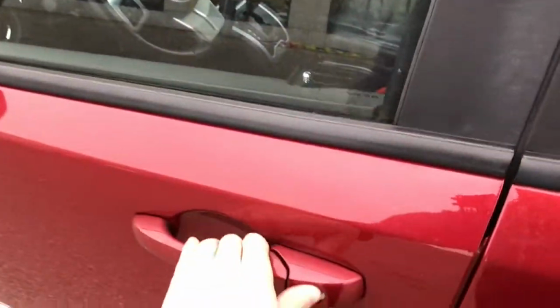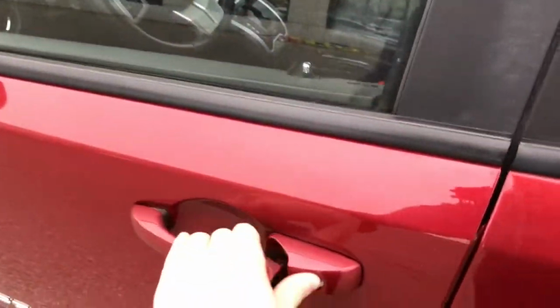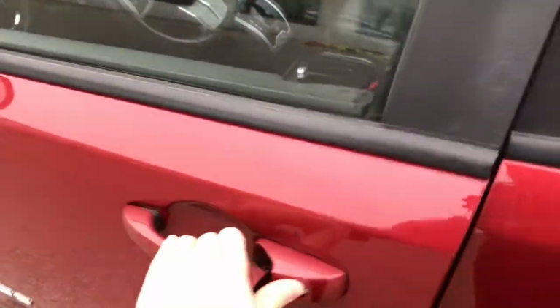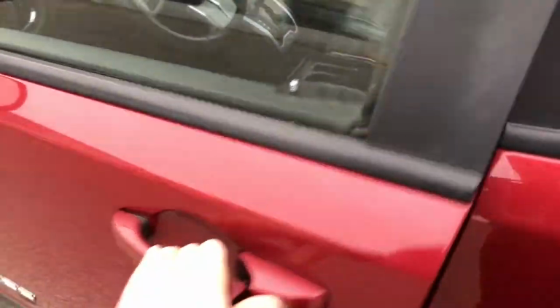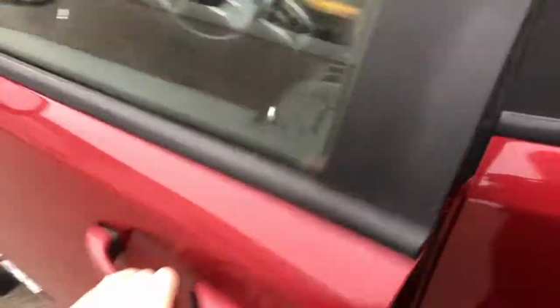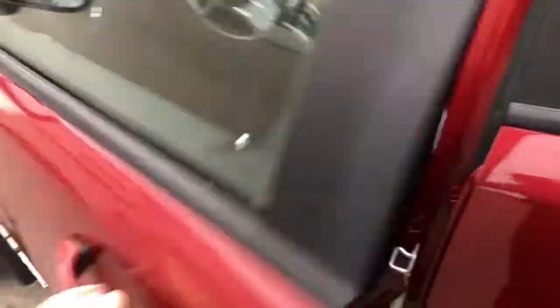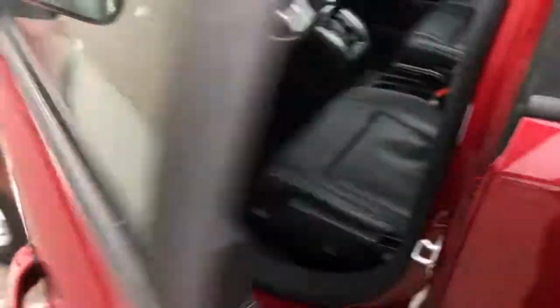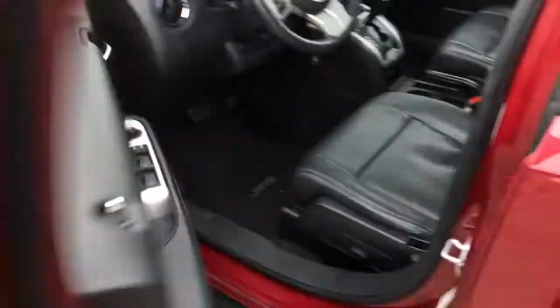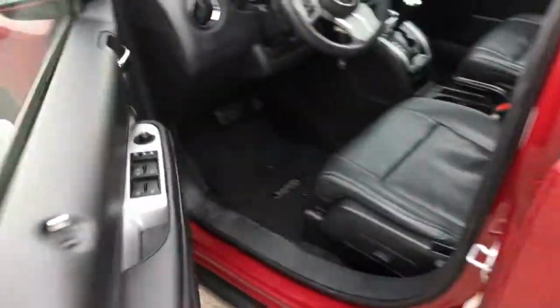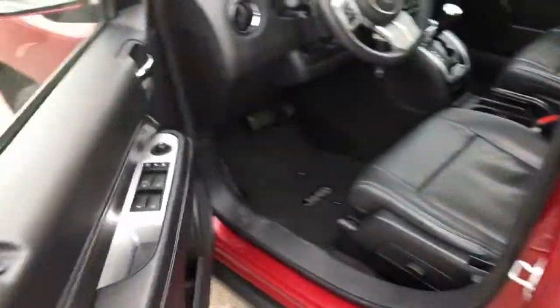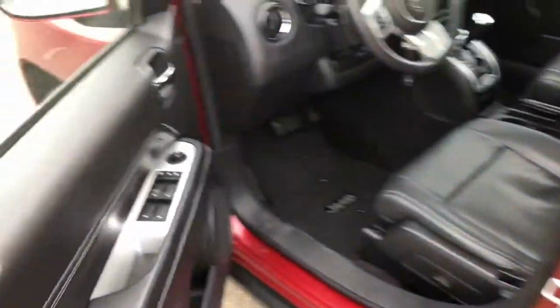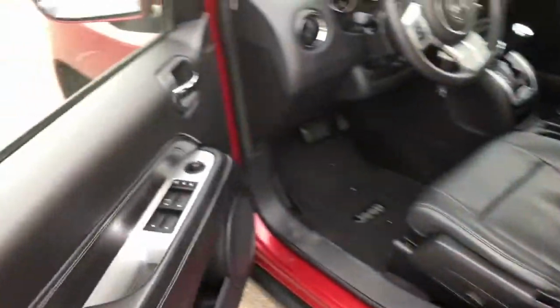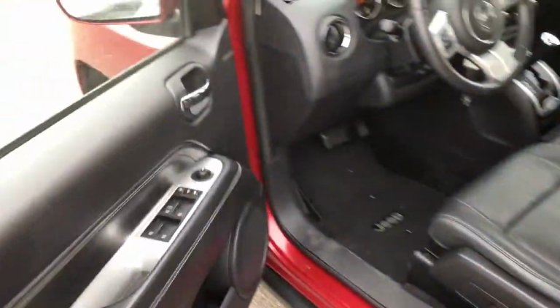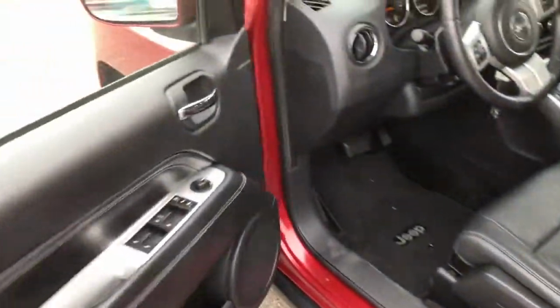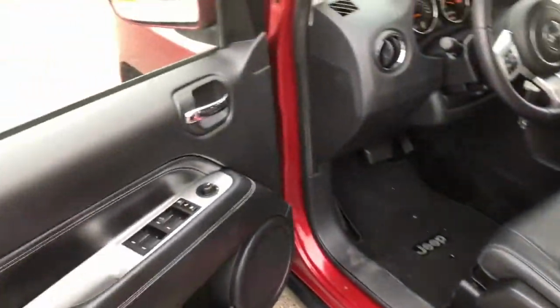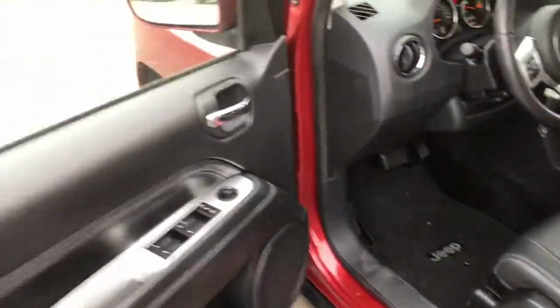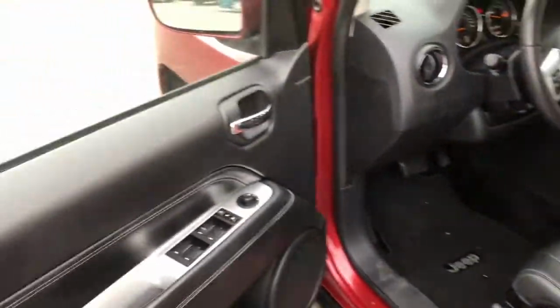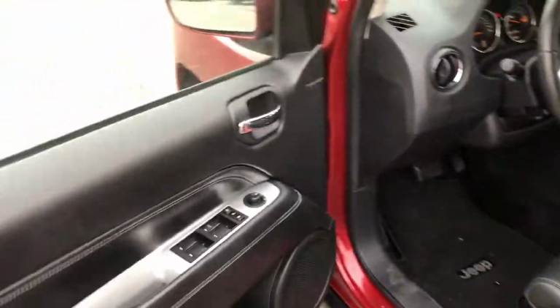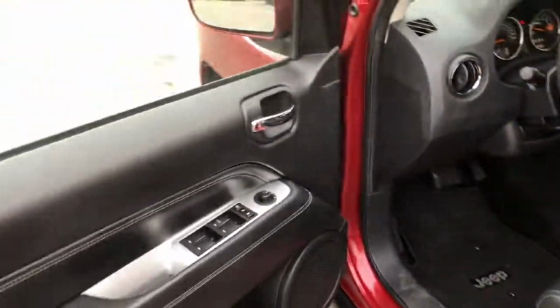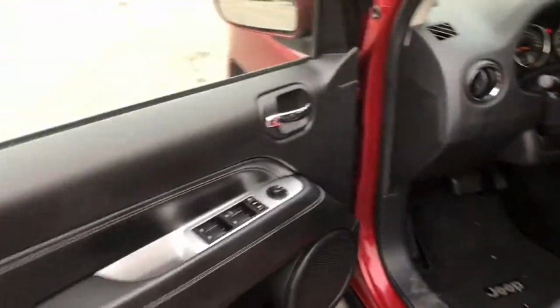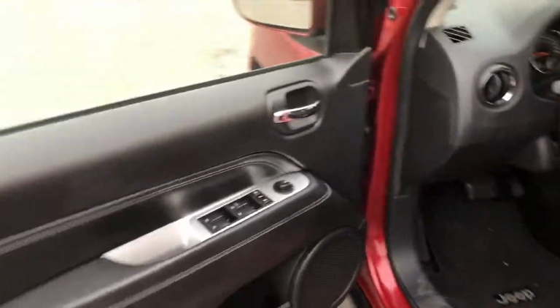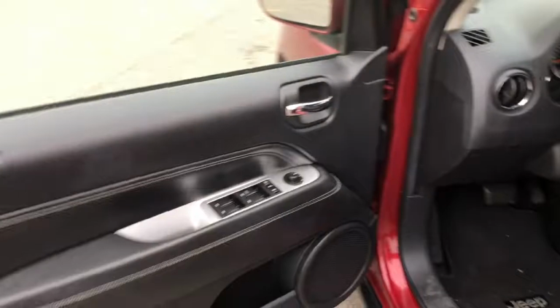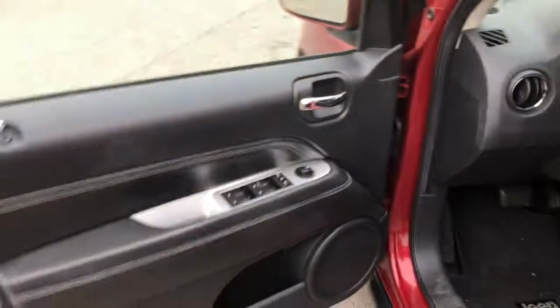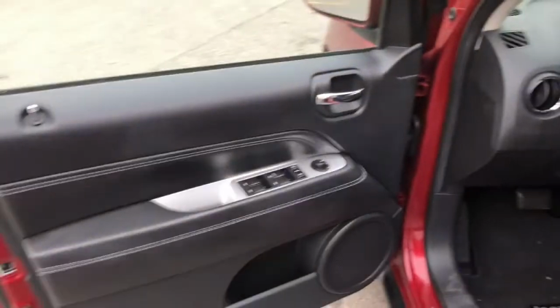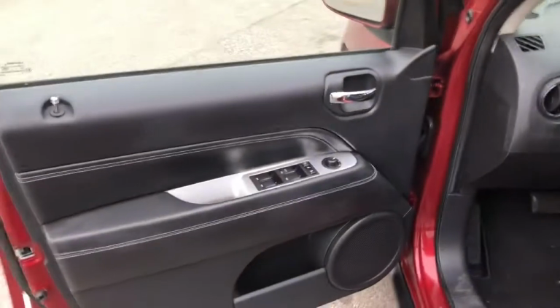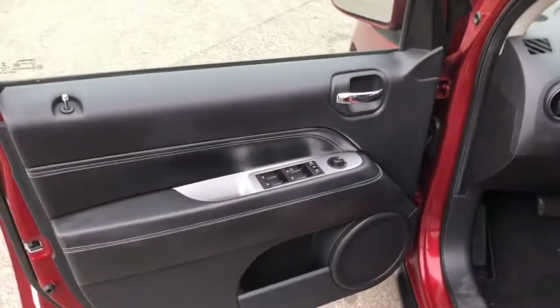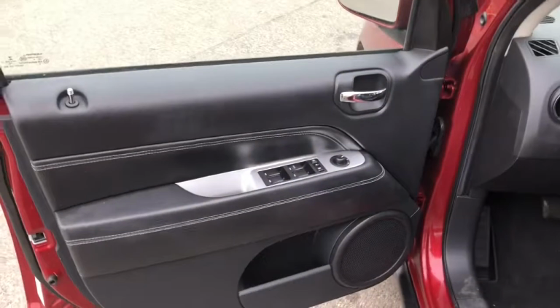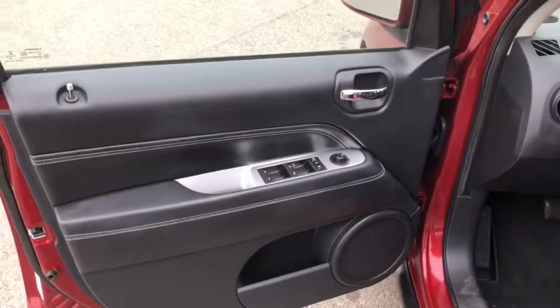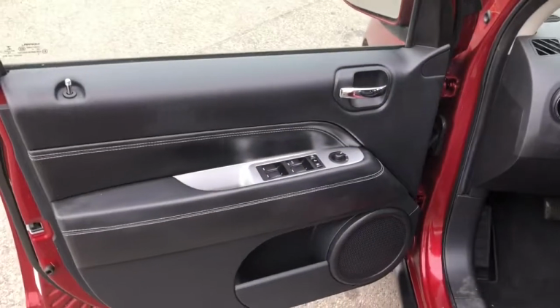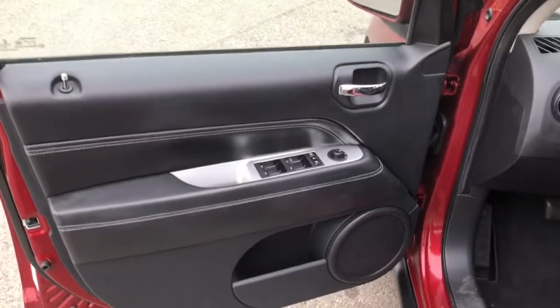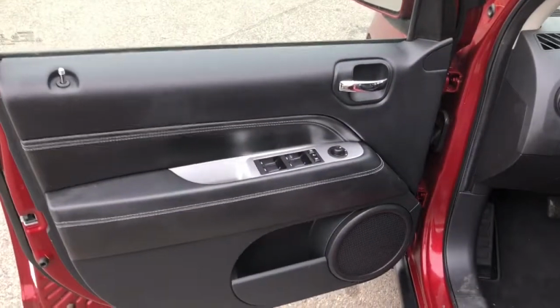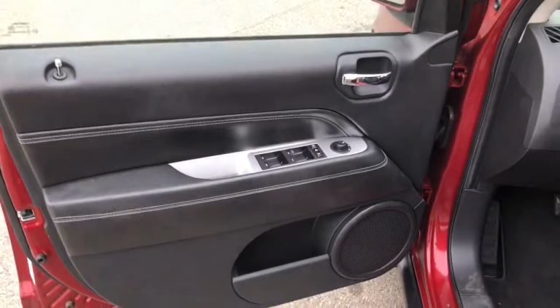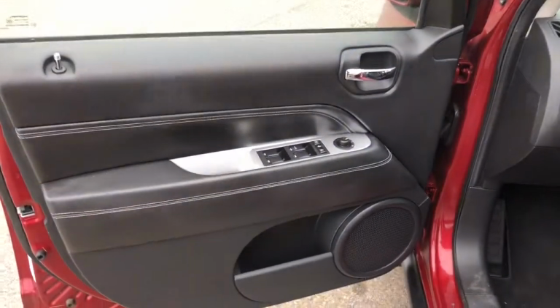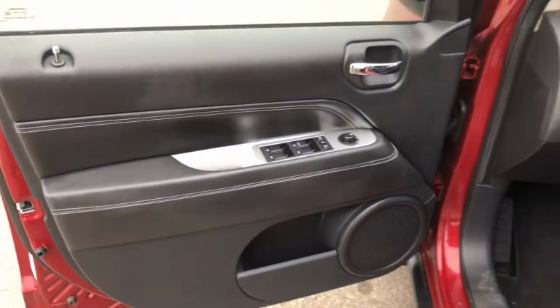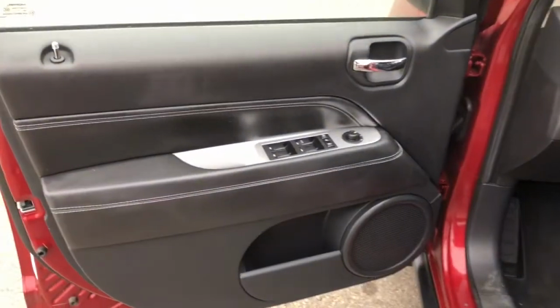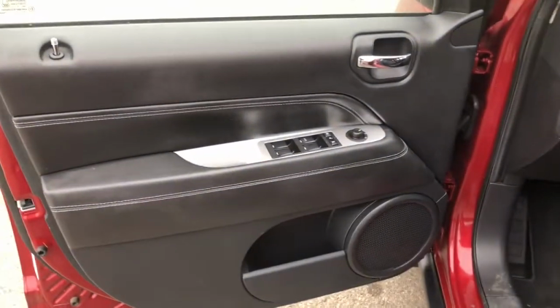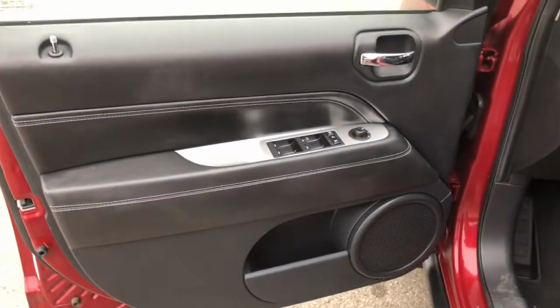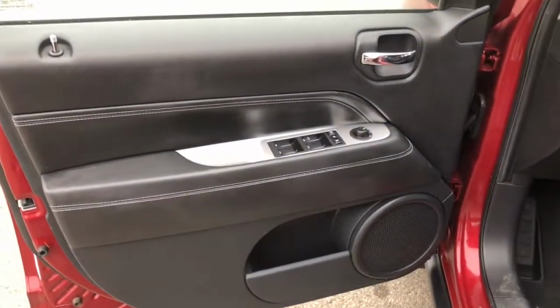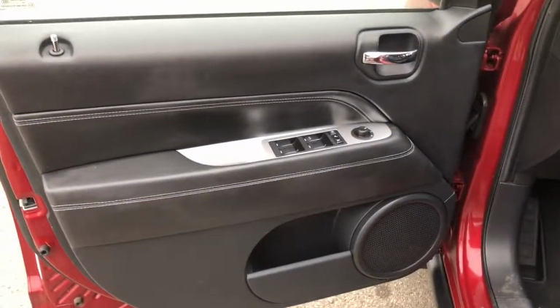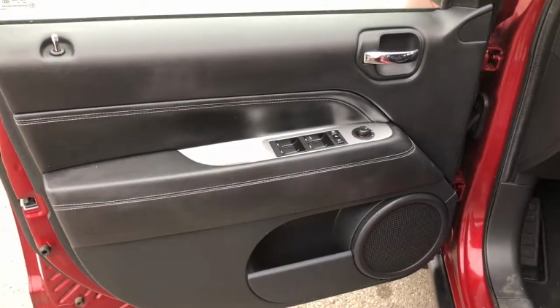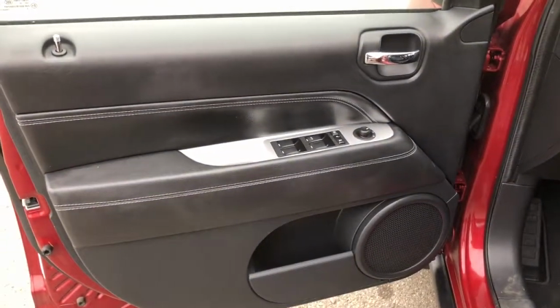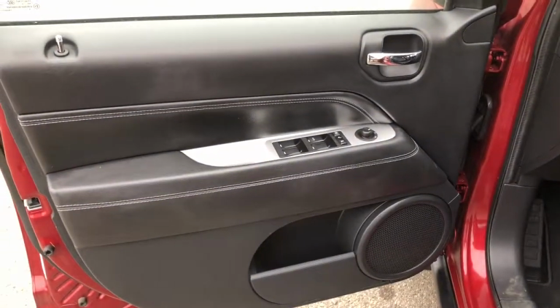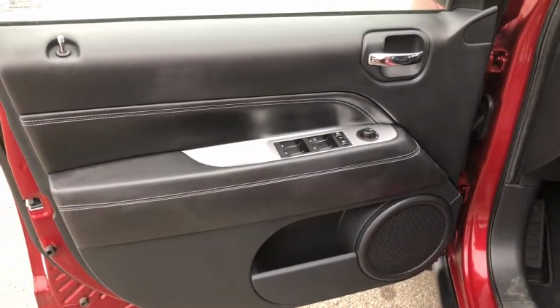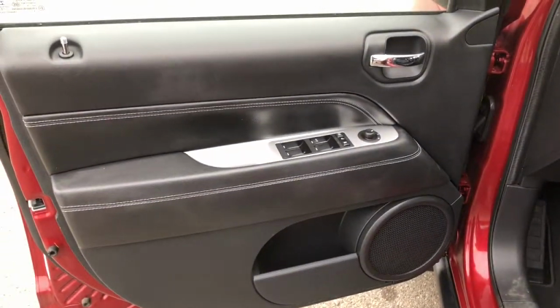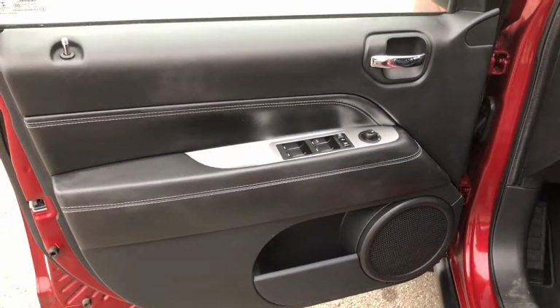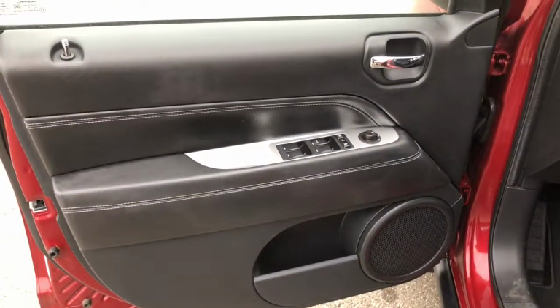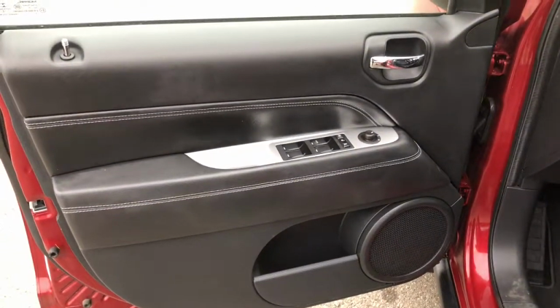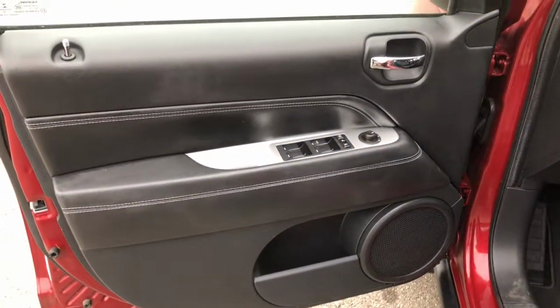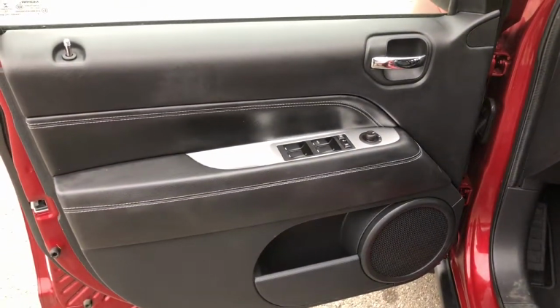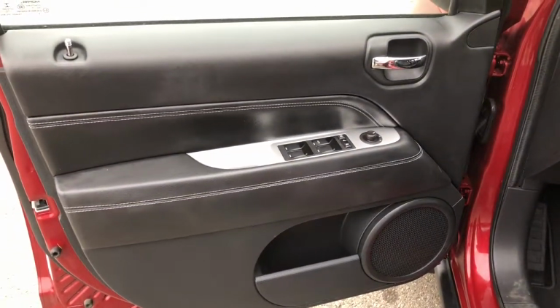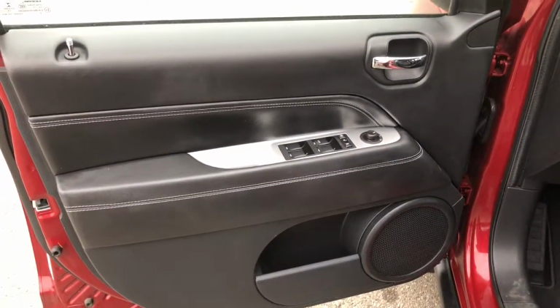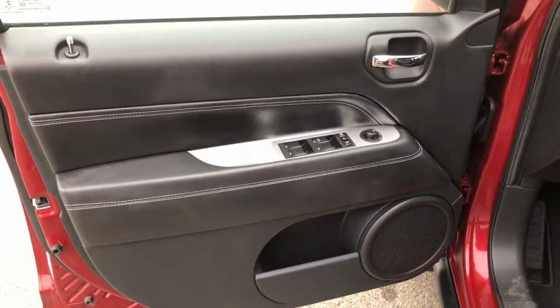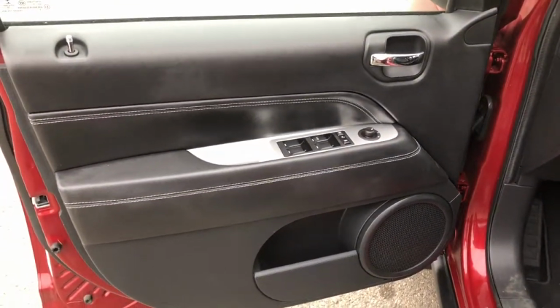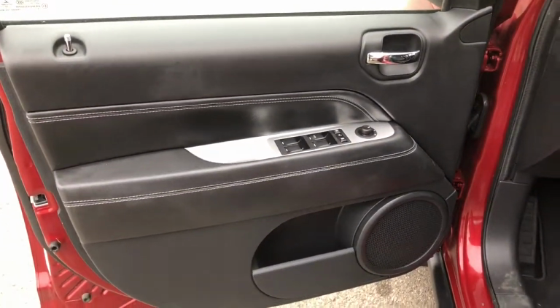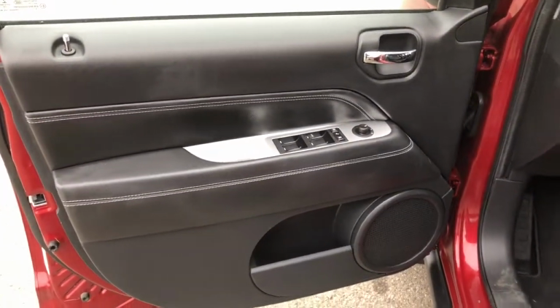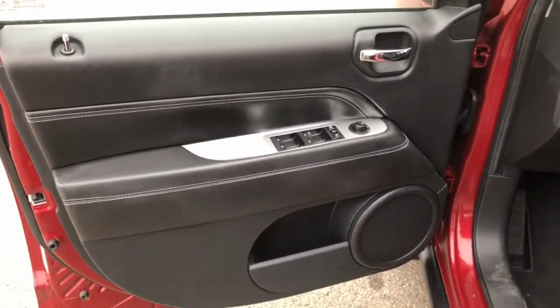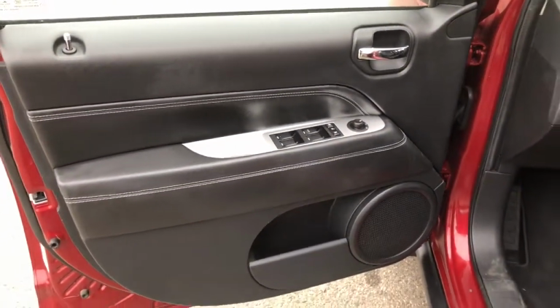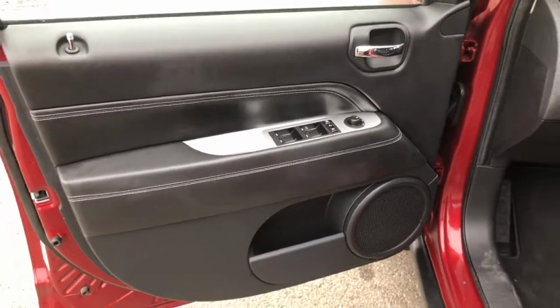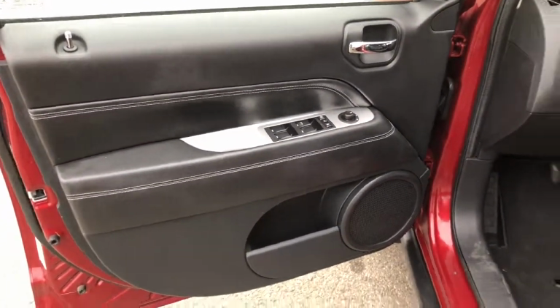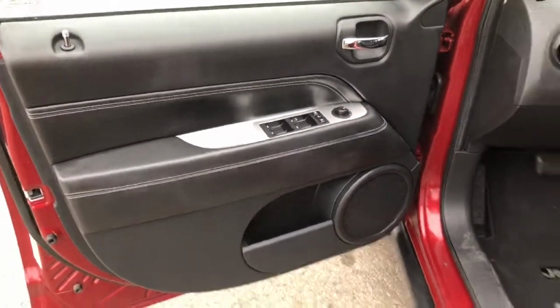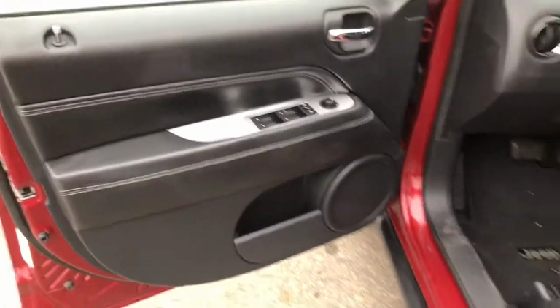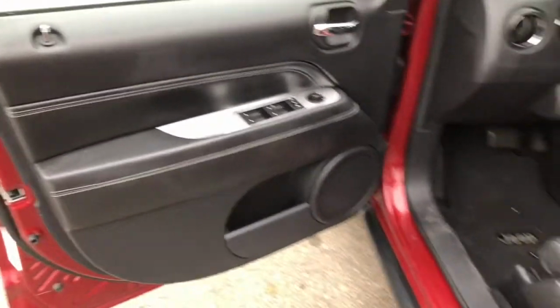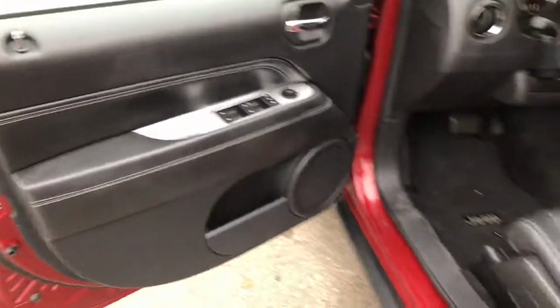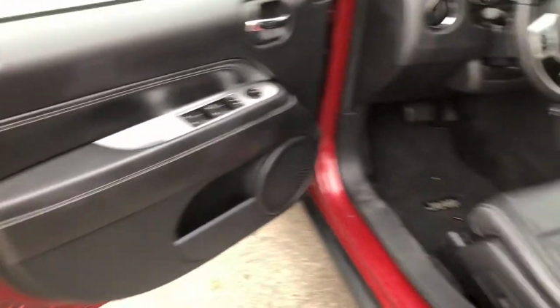Entering the driver's door now. I'll give you a look at the beautiful trim of this vehicle, which is also equipped with power locks, windows, and mirrors.